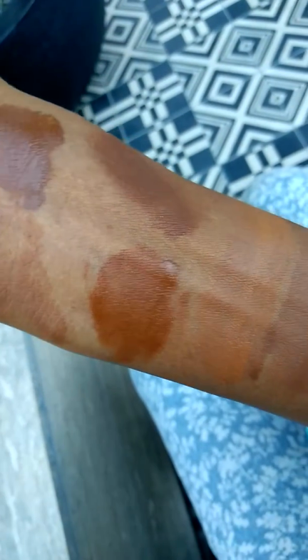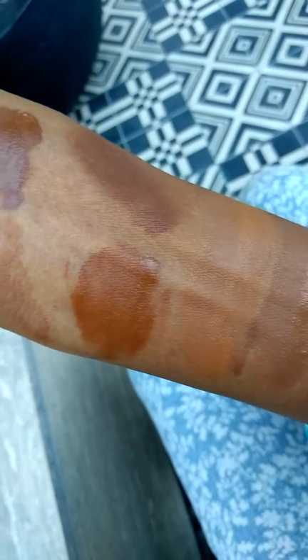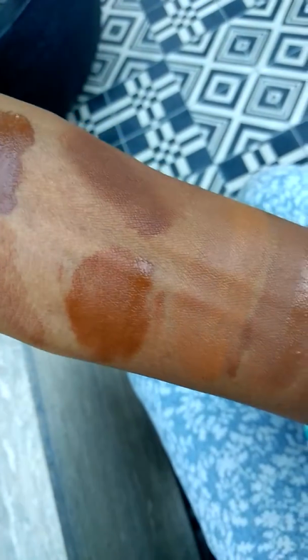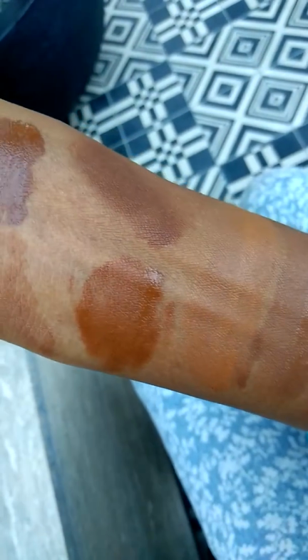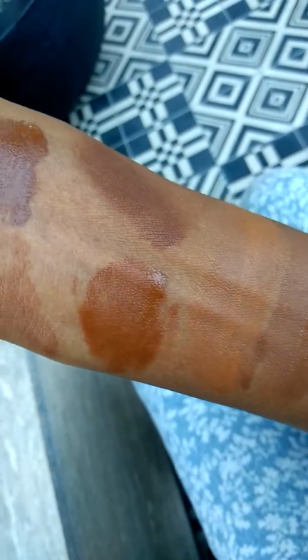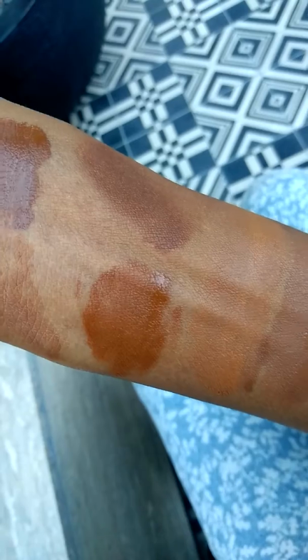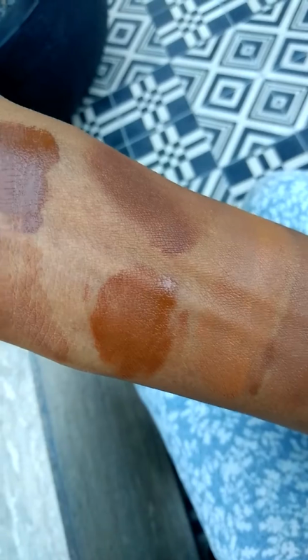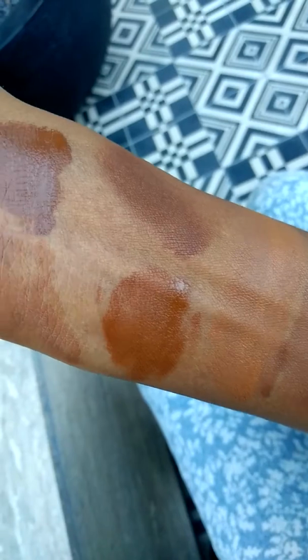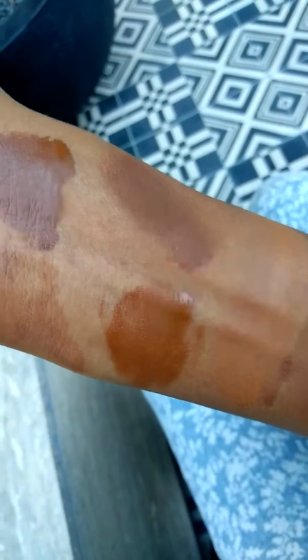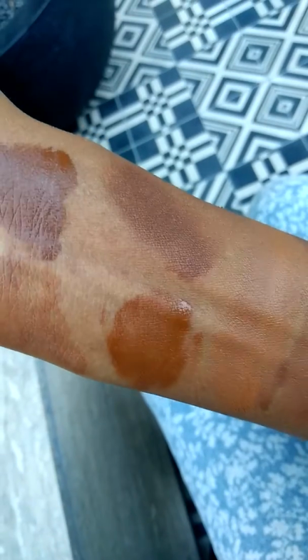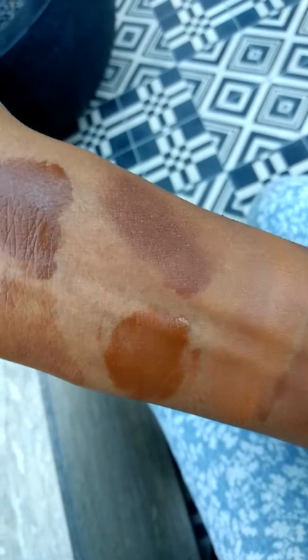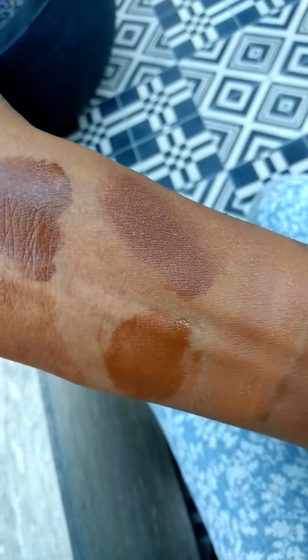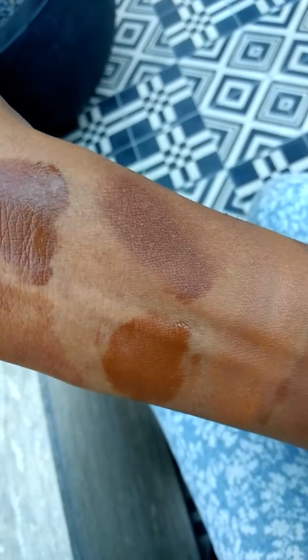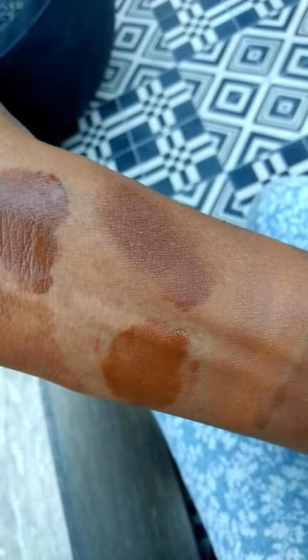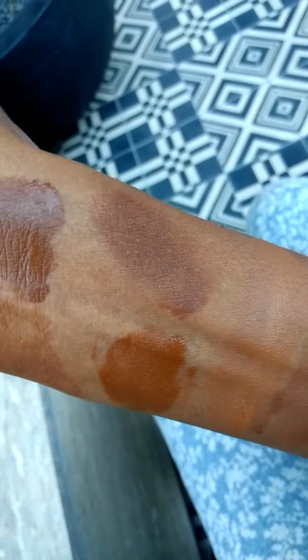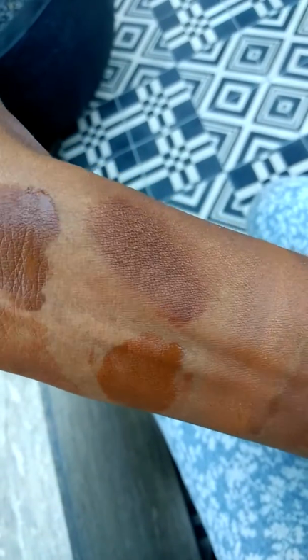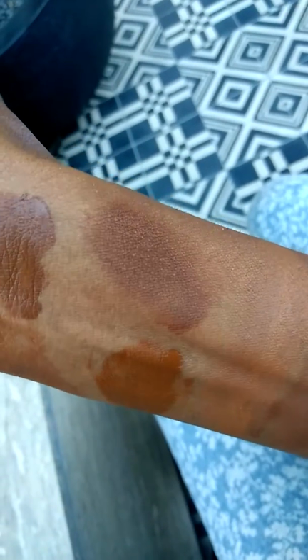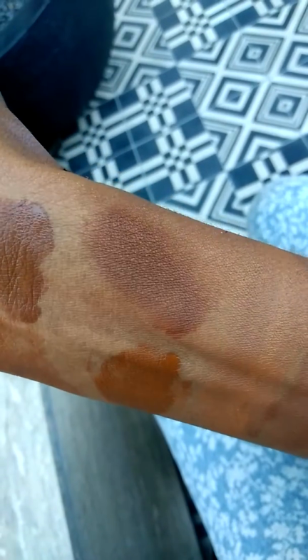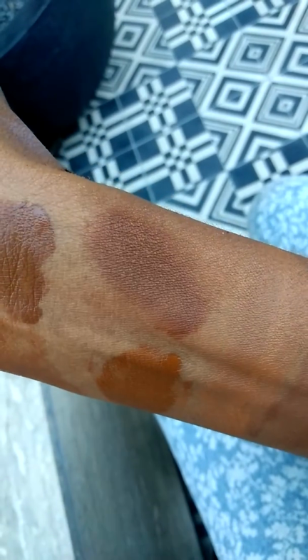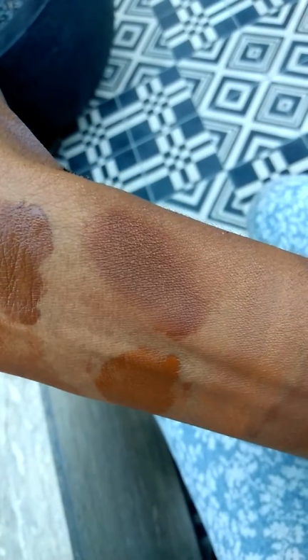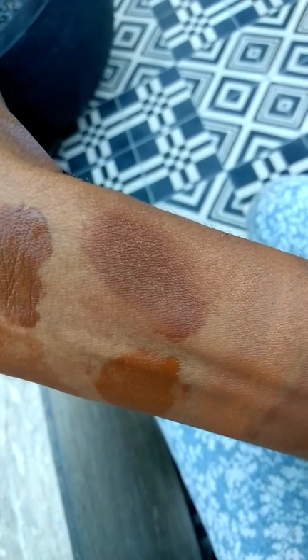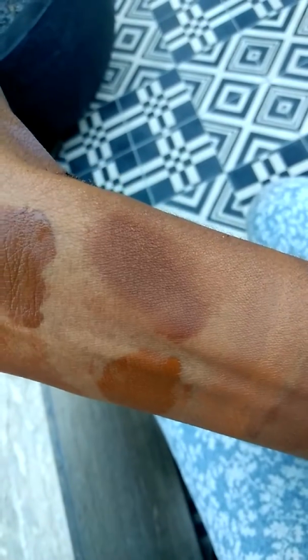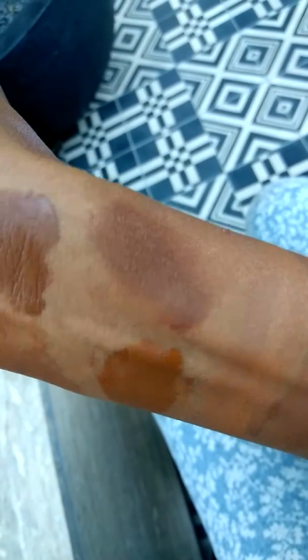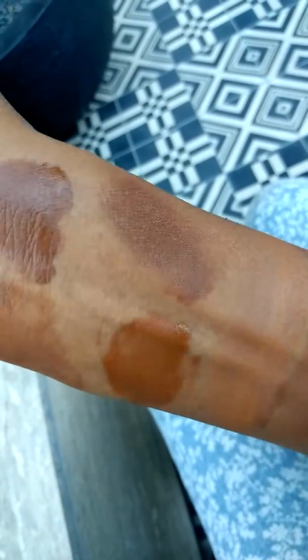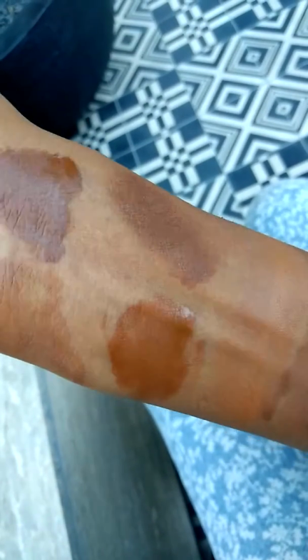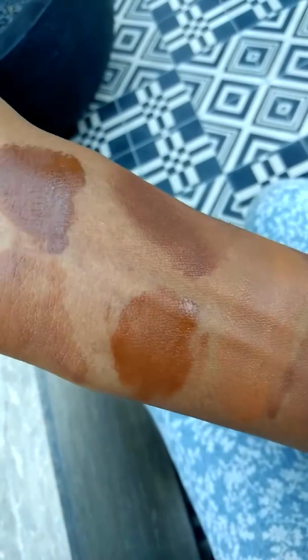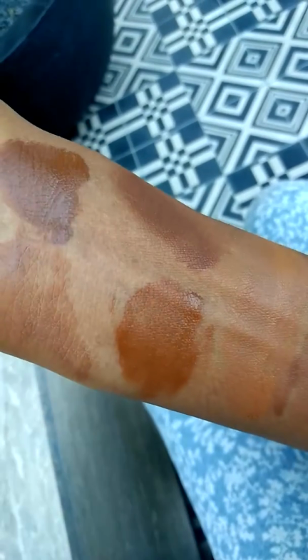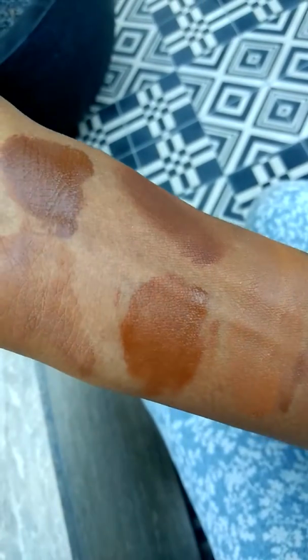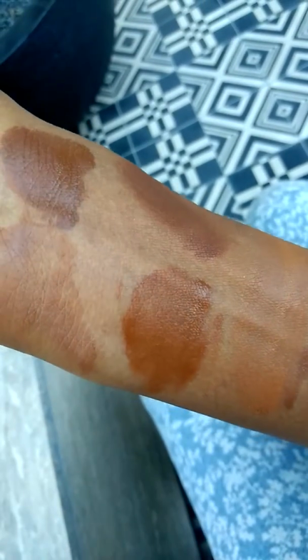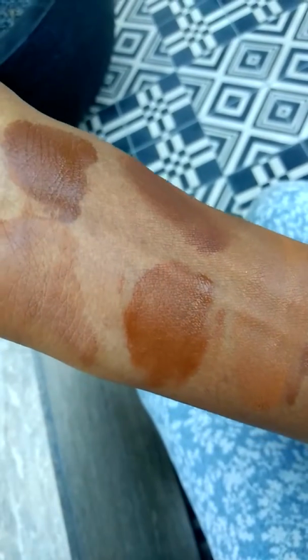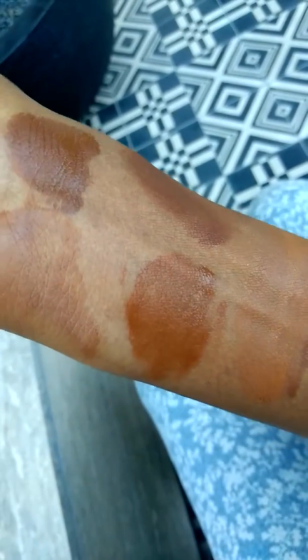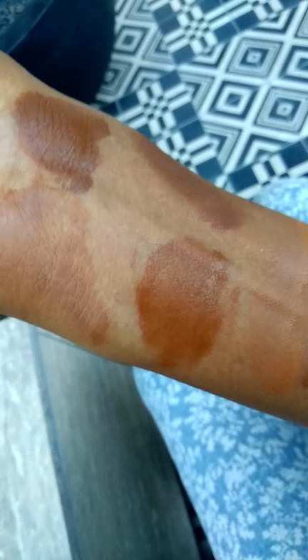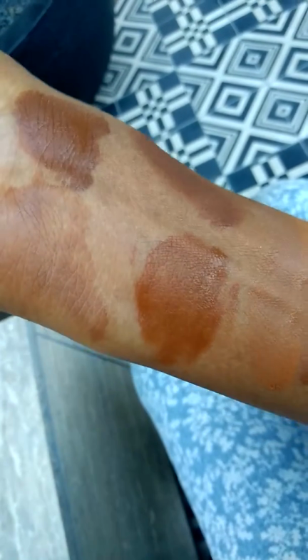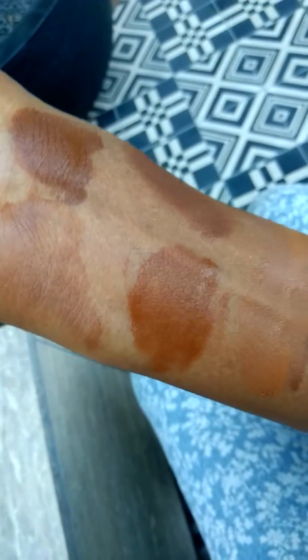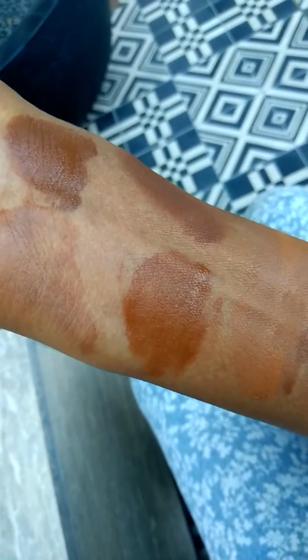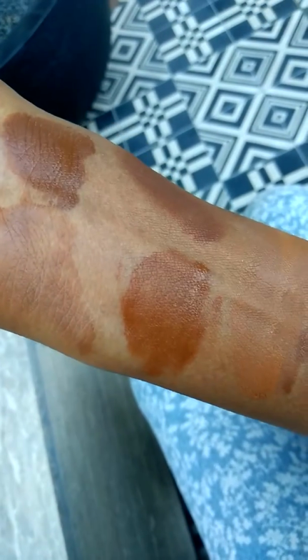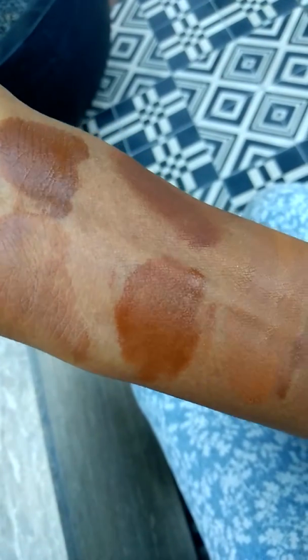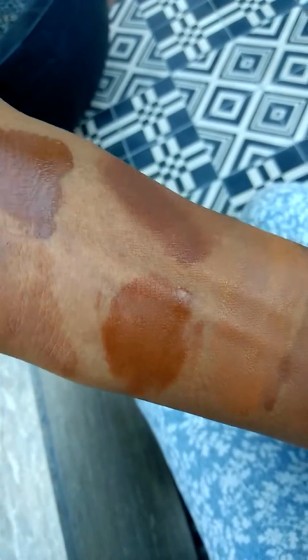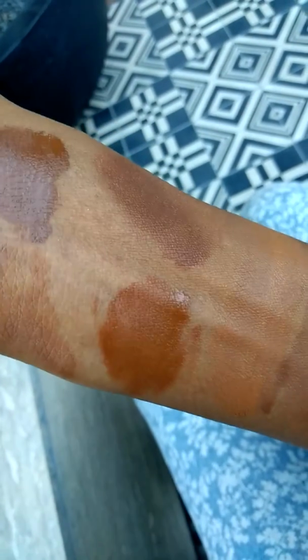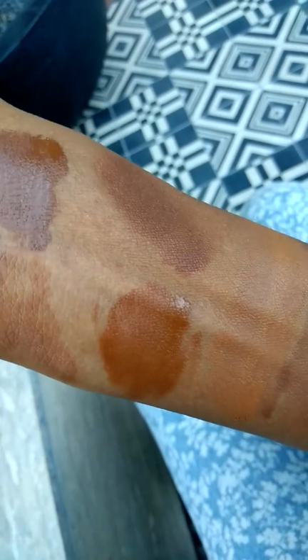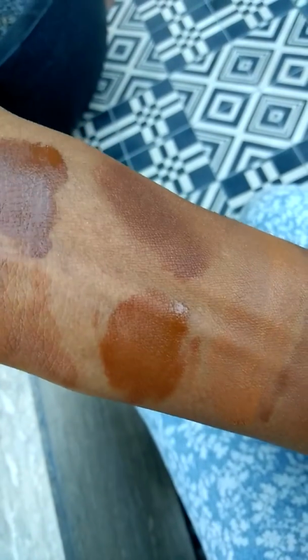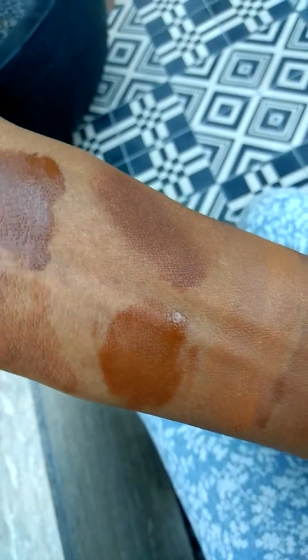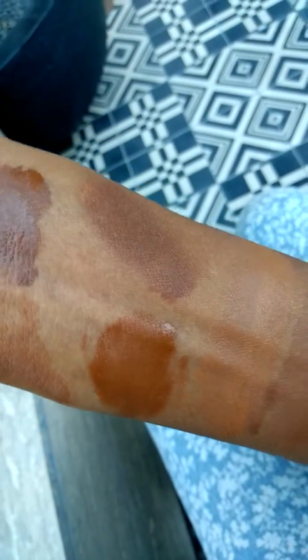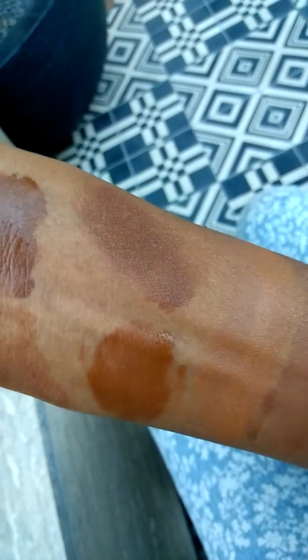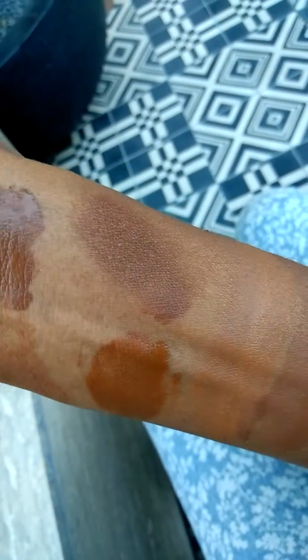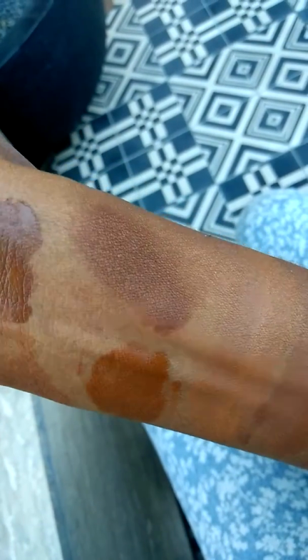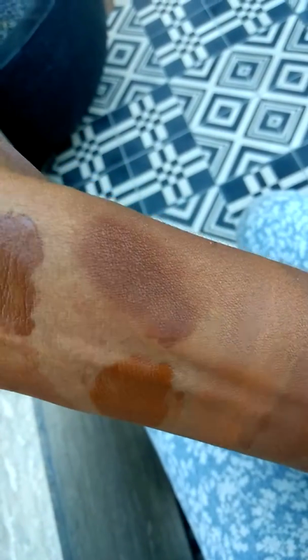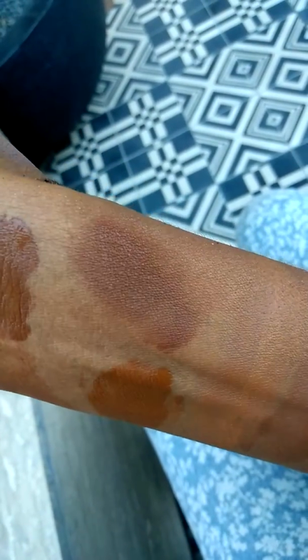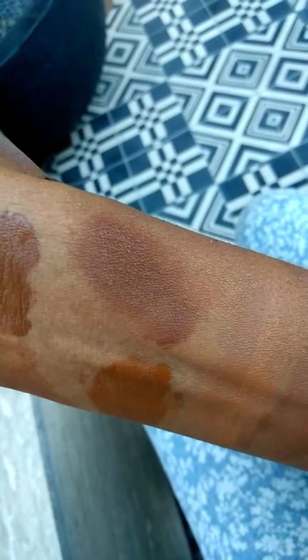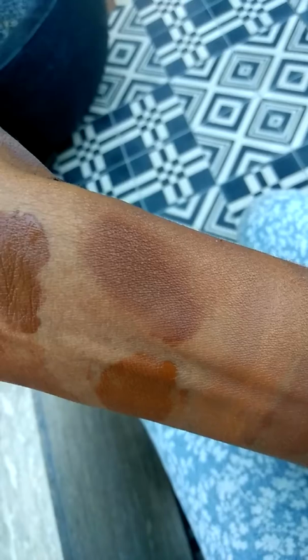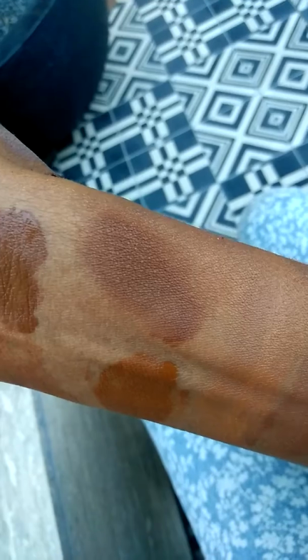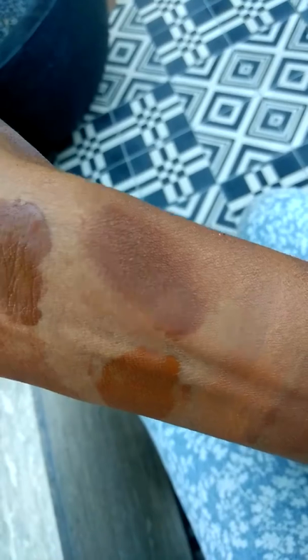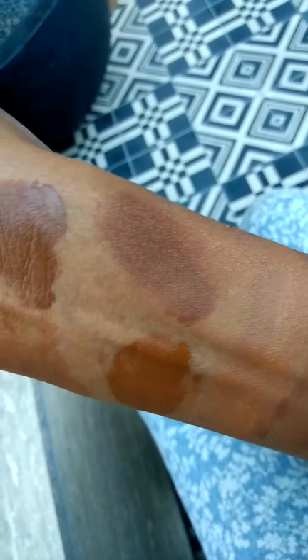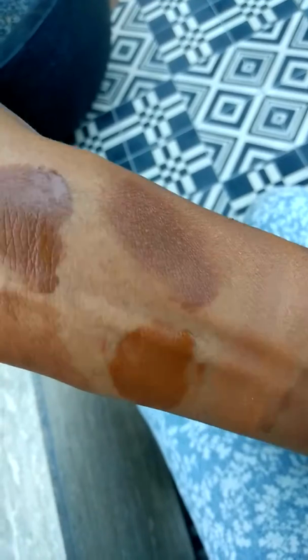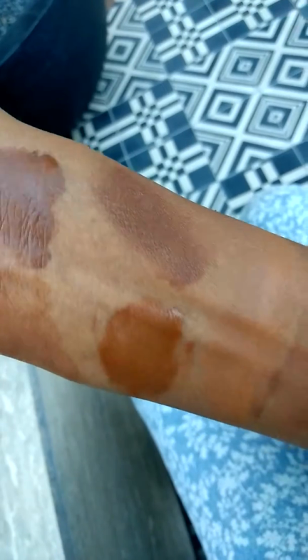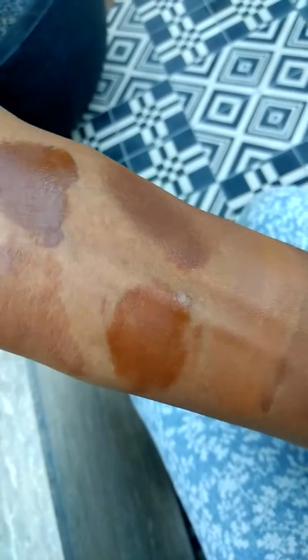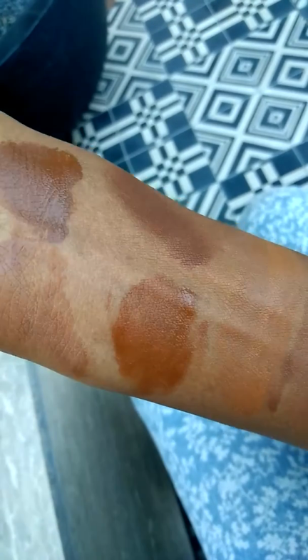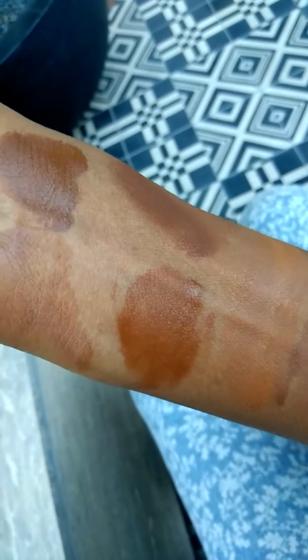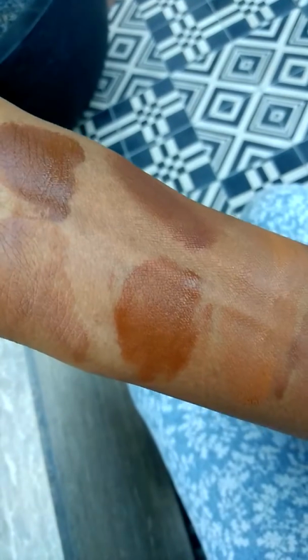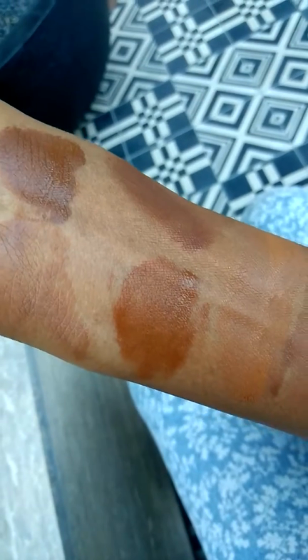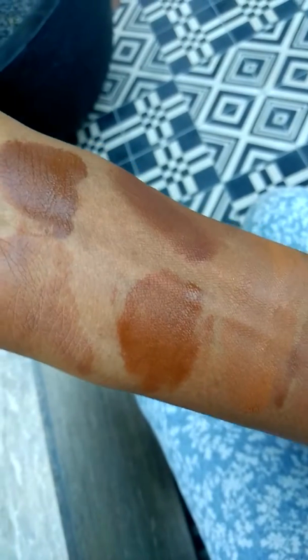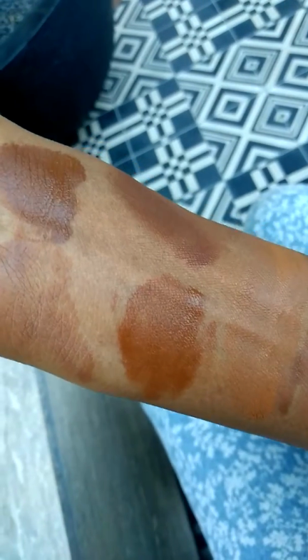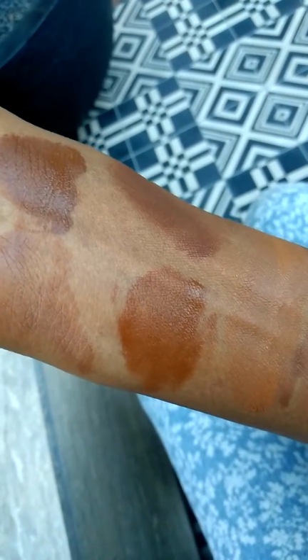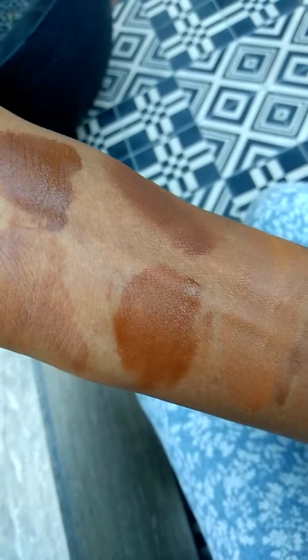Then this is Yves Saint Laurent's, and it is medium coverage — I would say even full coverage. This is Yves Saint Laurent.